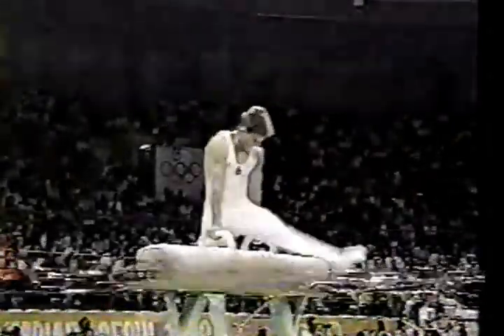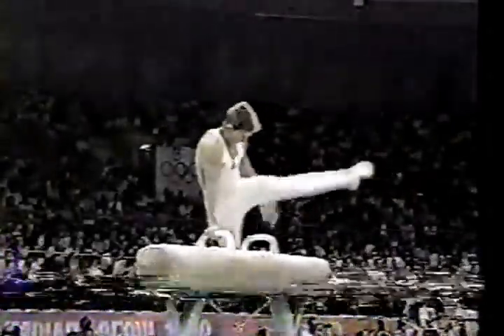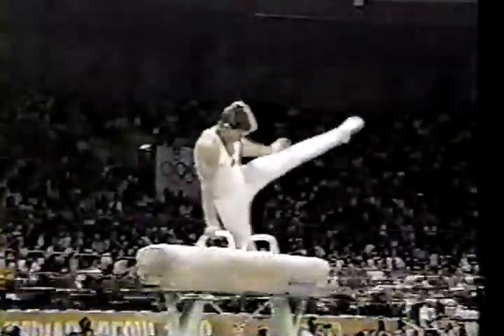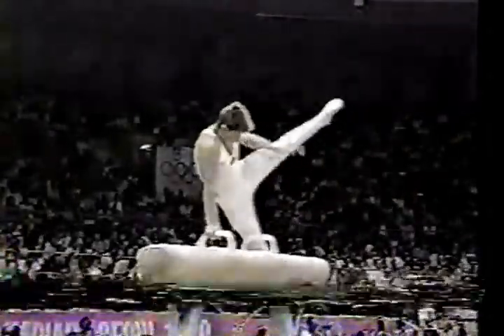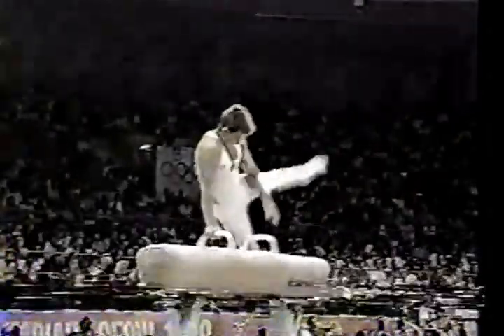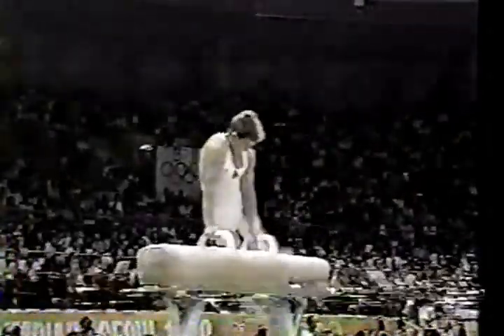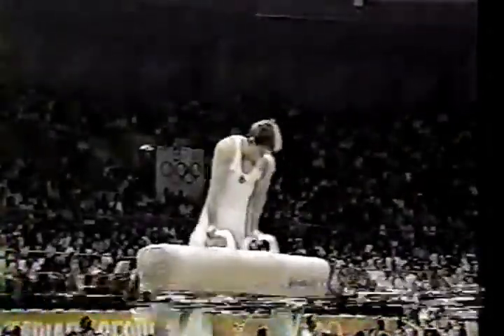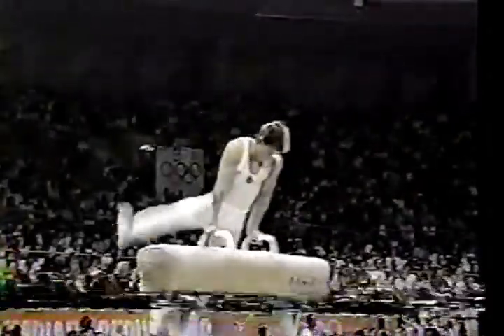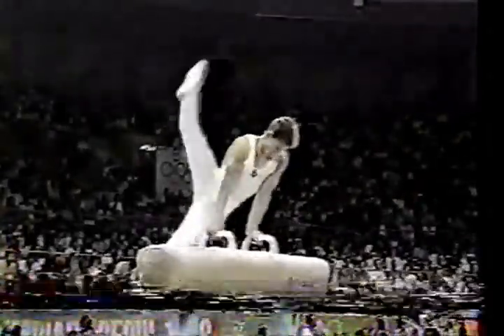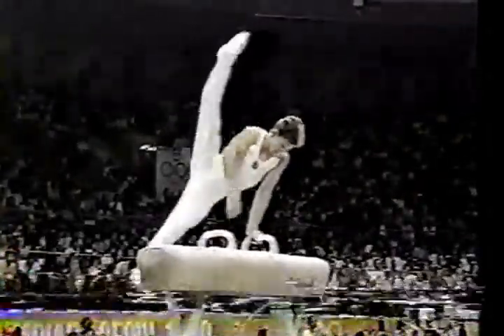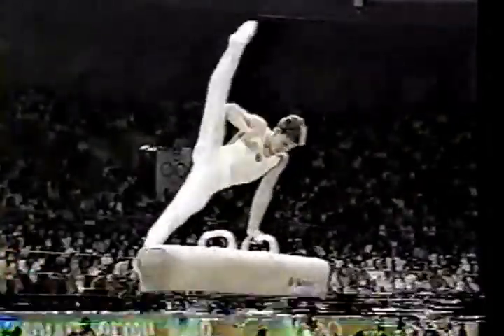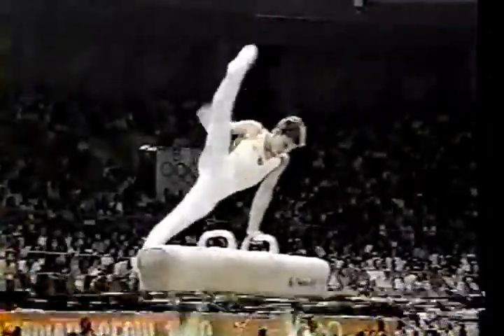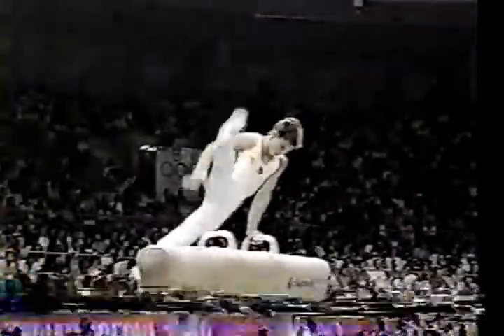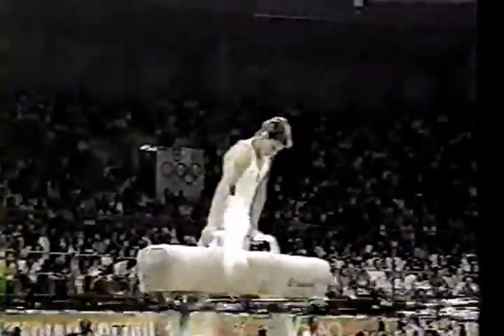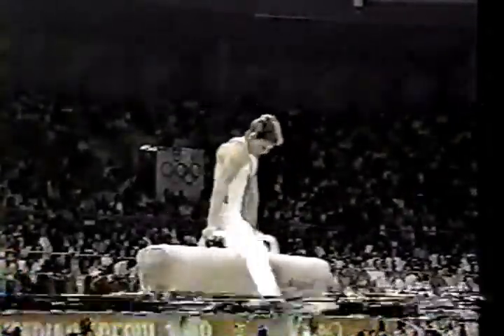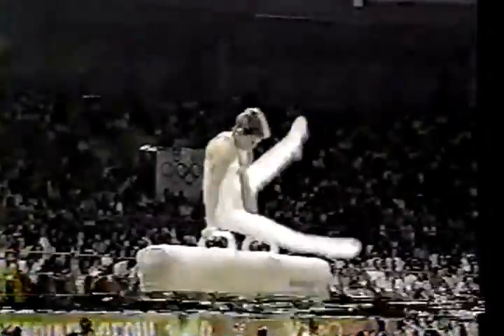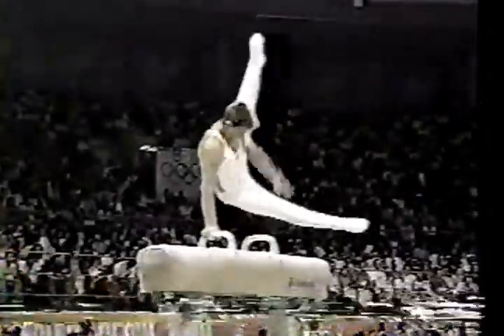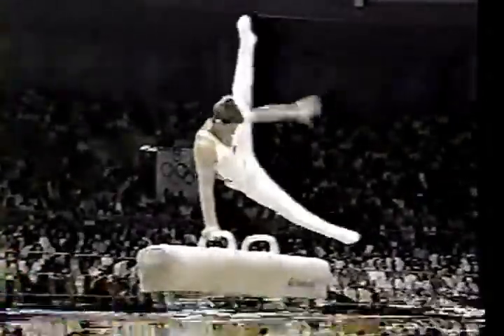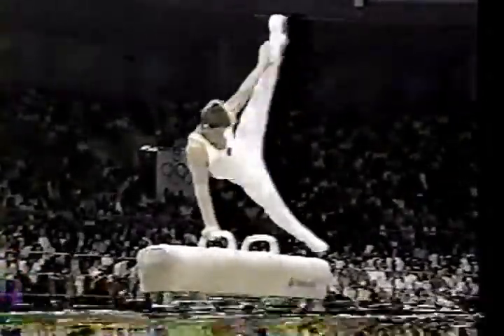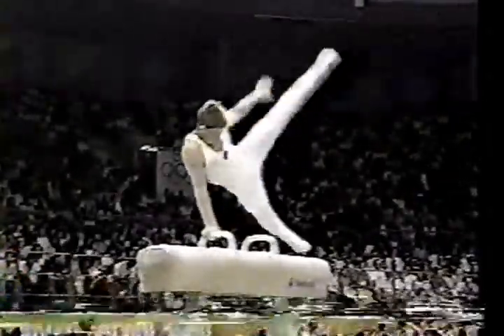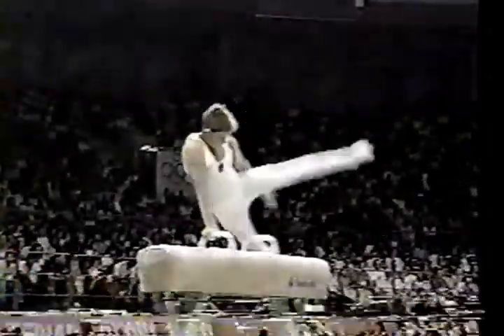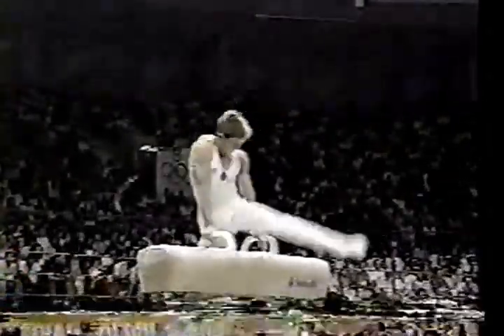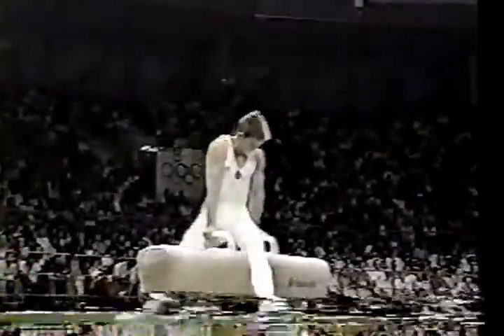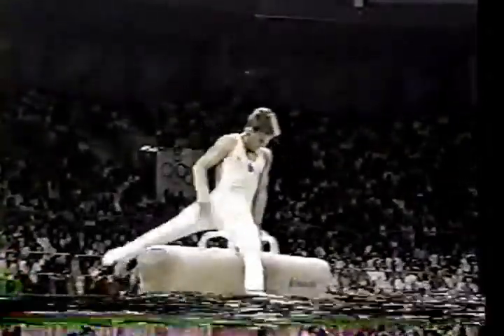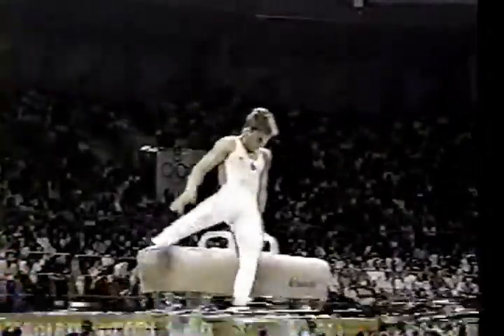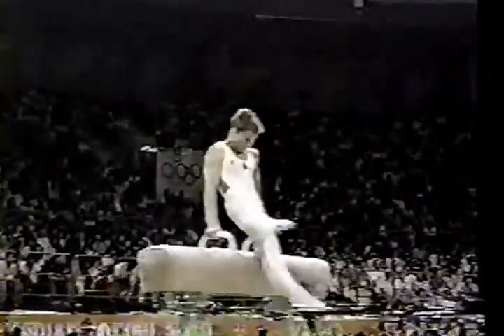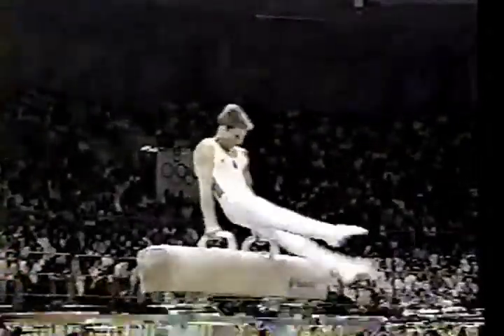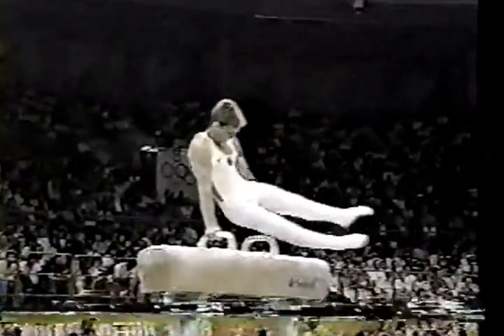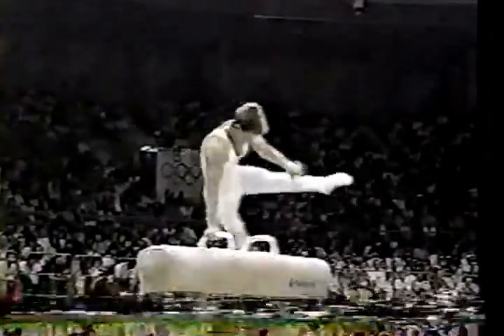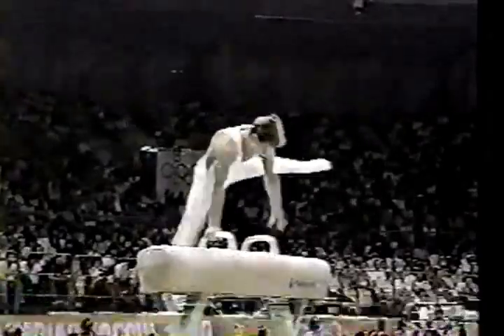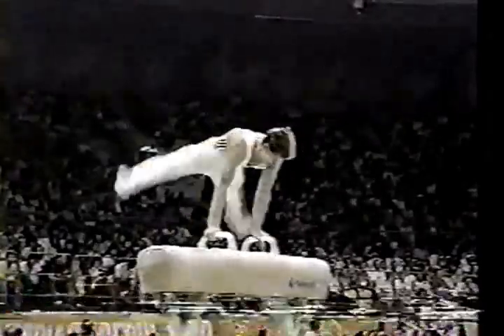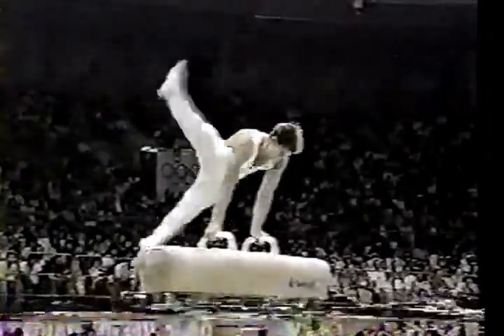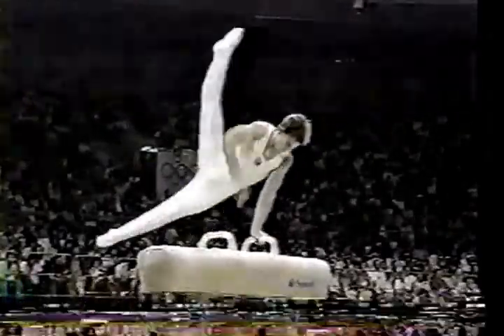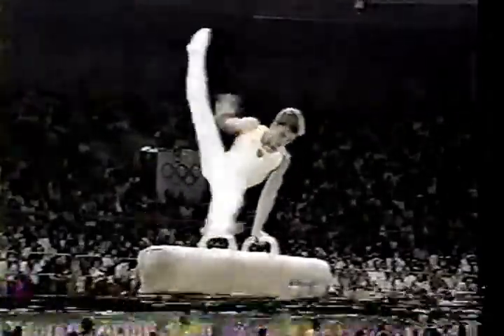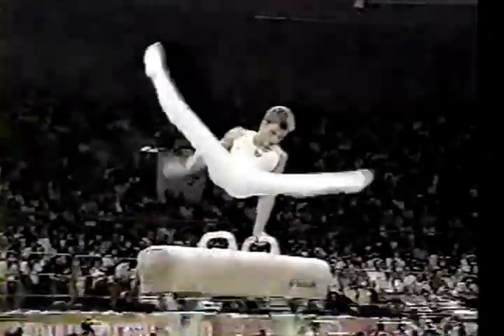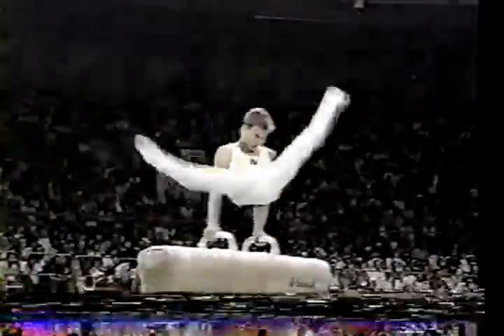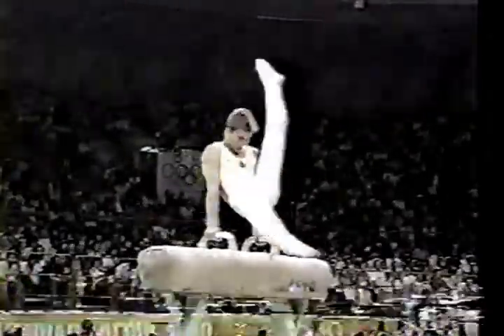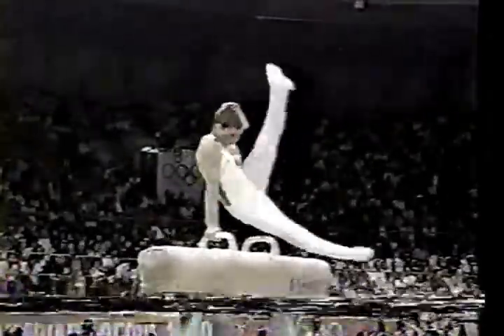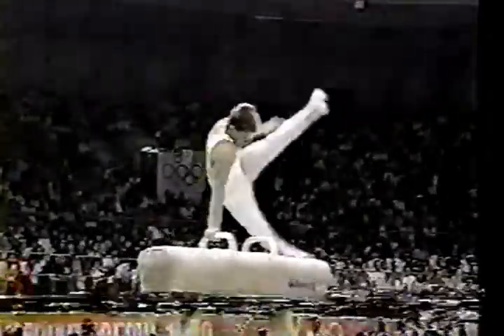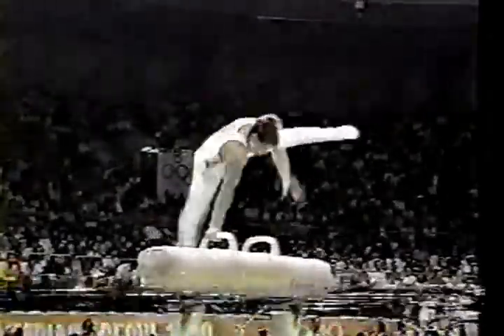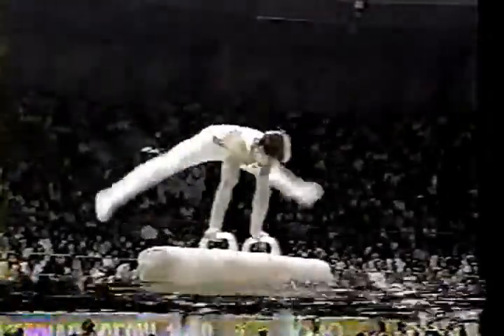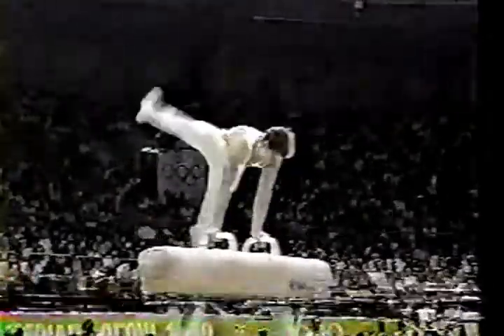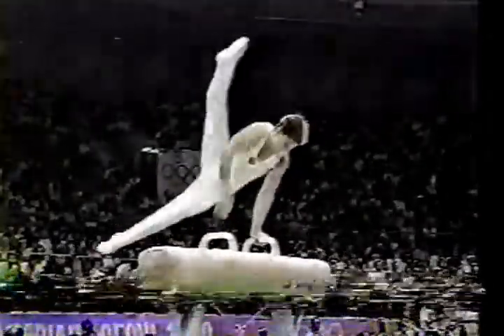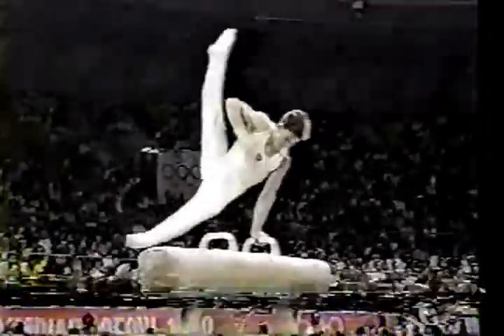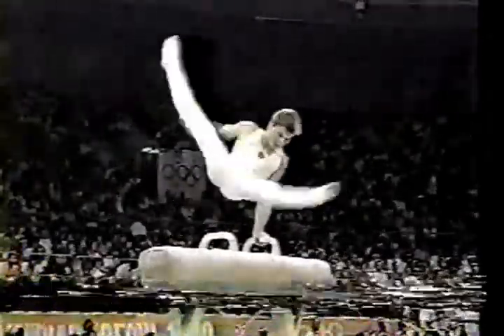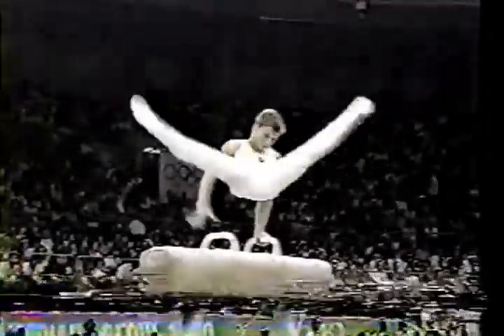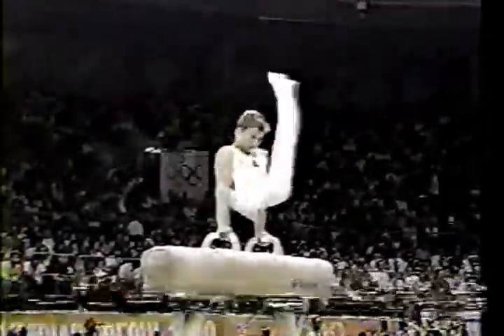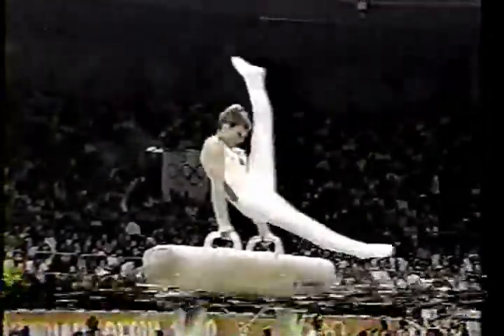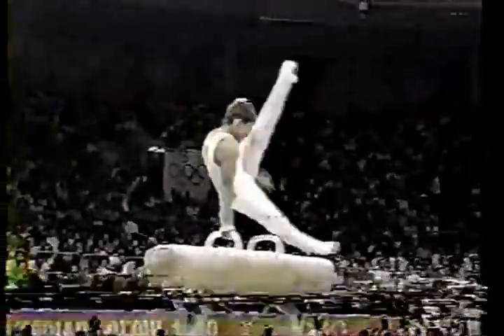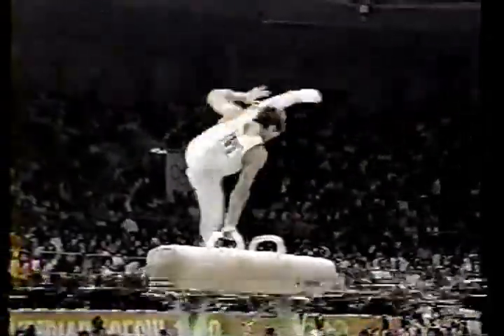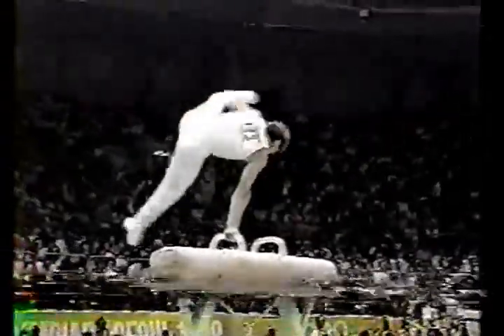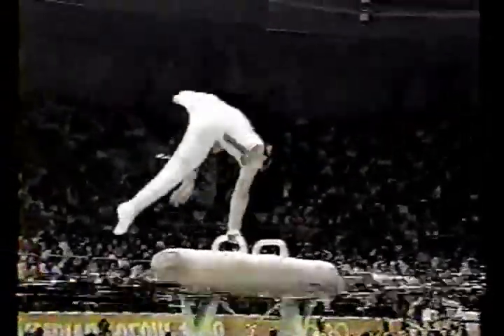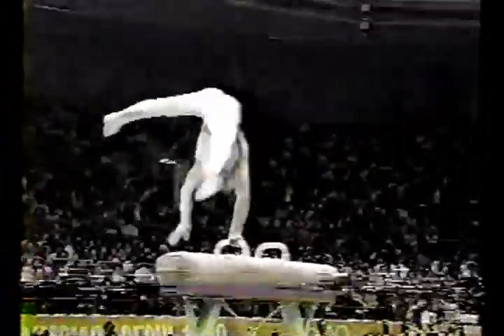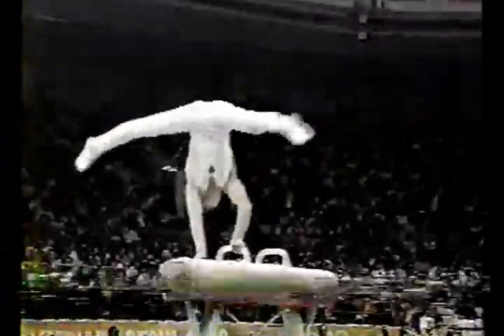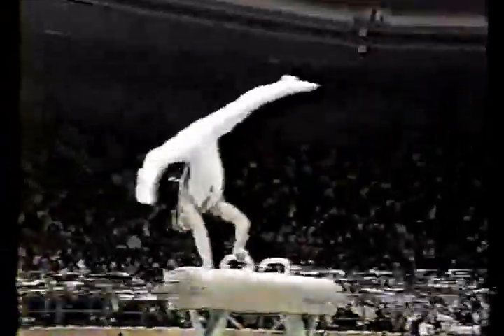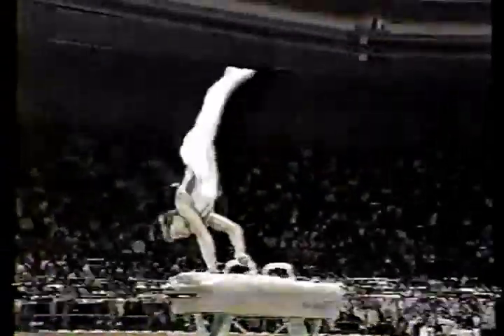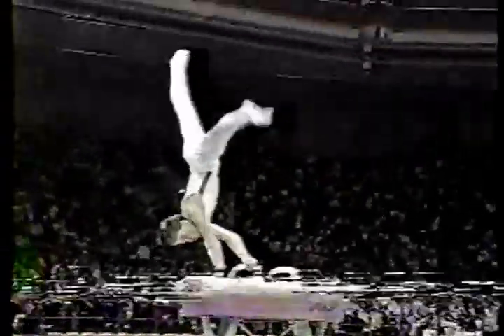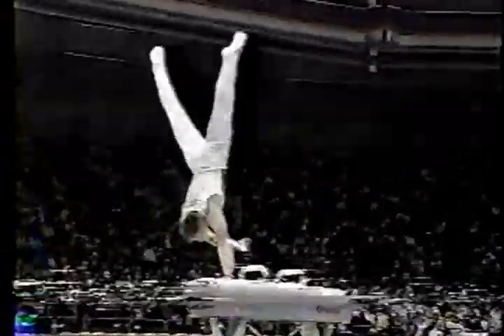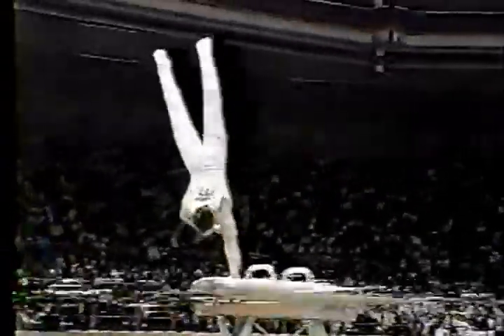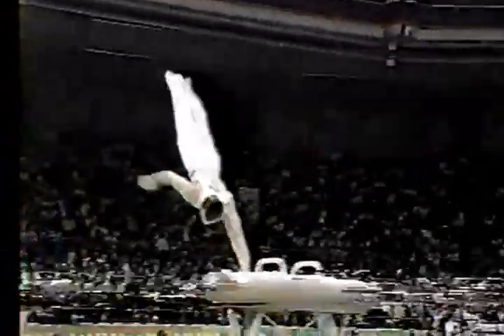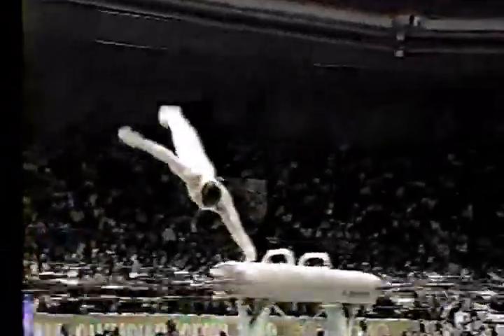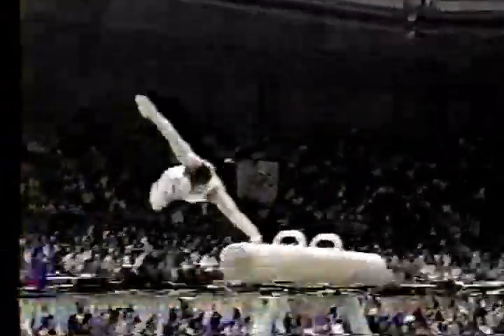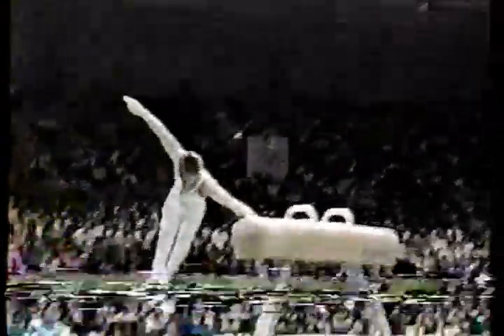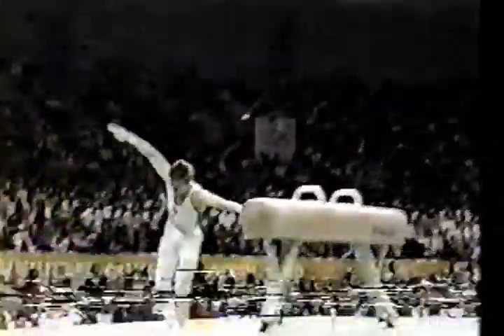There's a reverse scissor and a front scissor — those are requirements. One of the other requirements, of course, is touching all parts of the horse, which he's done very nicely.